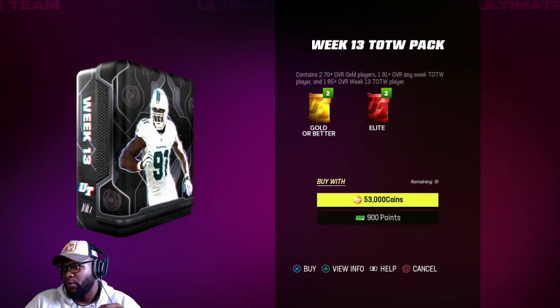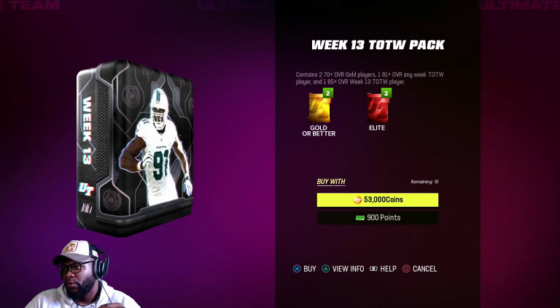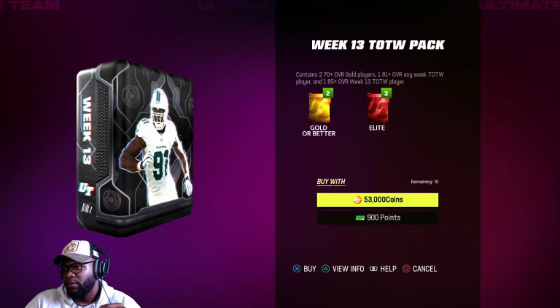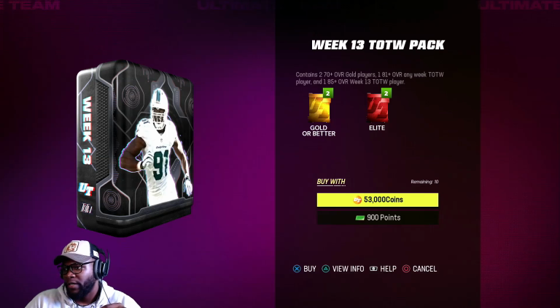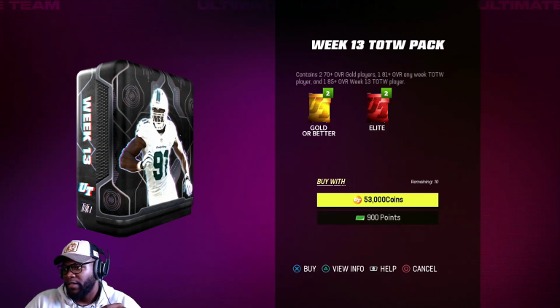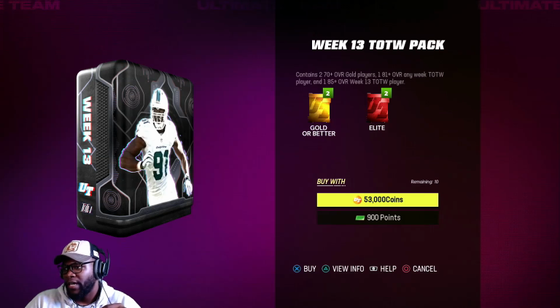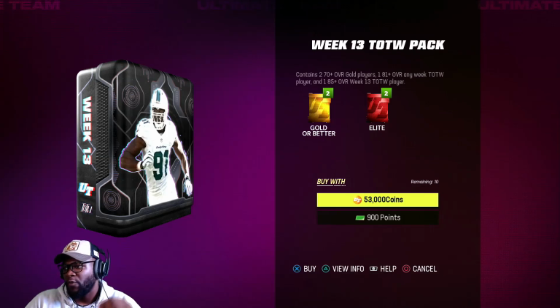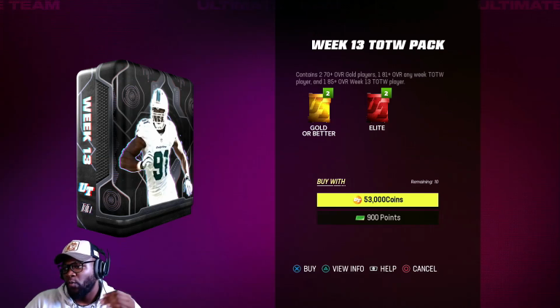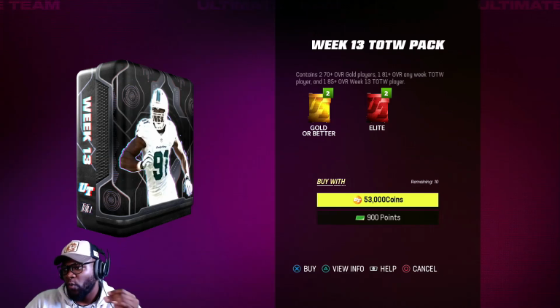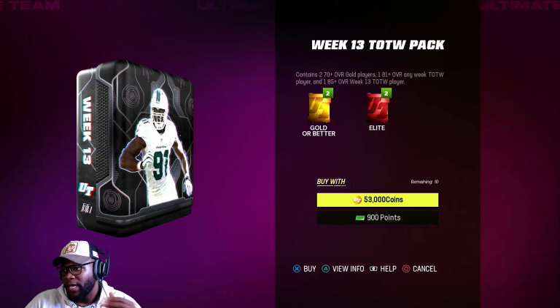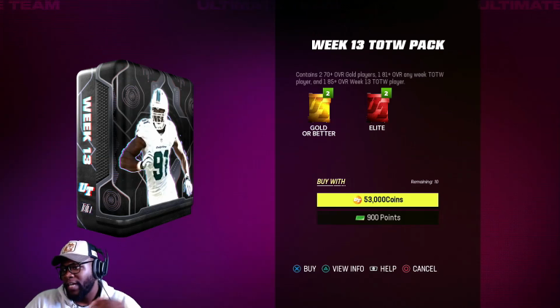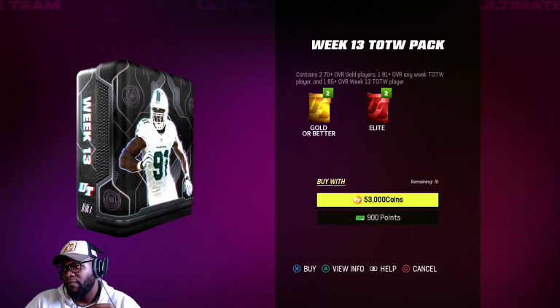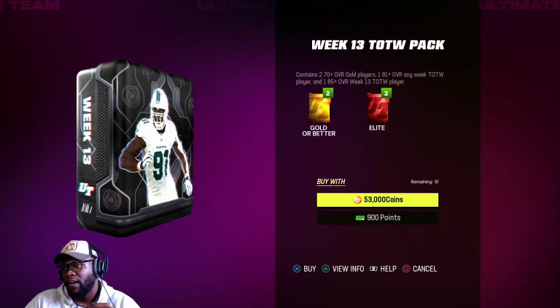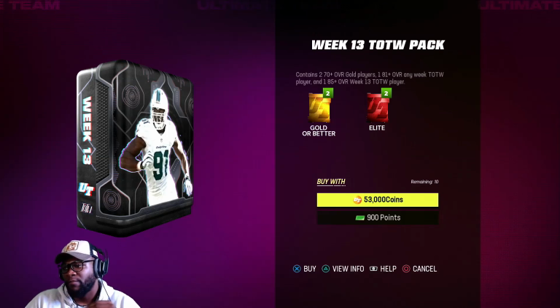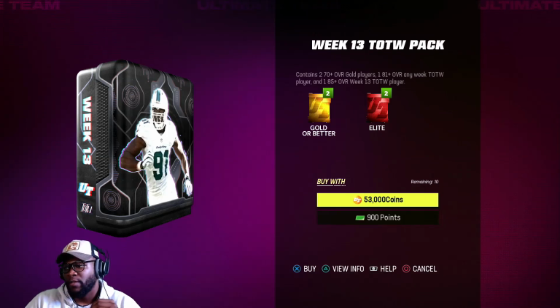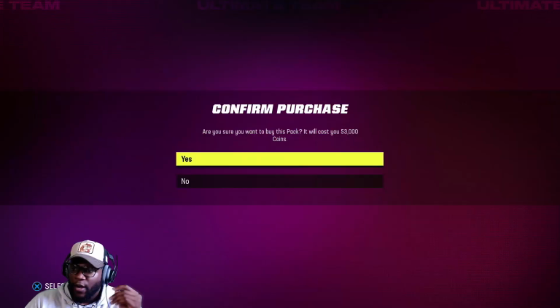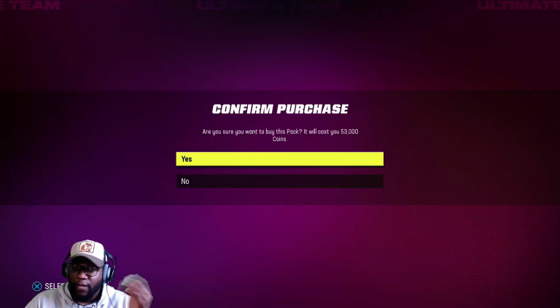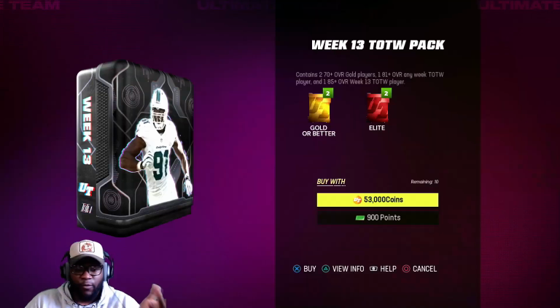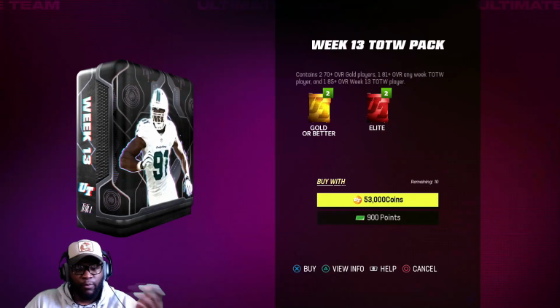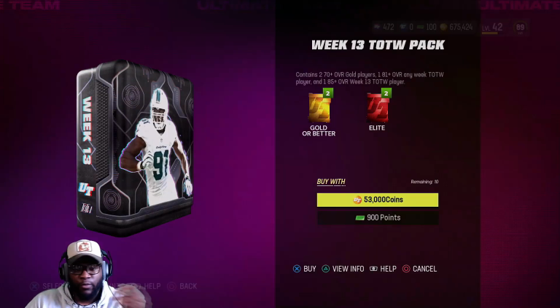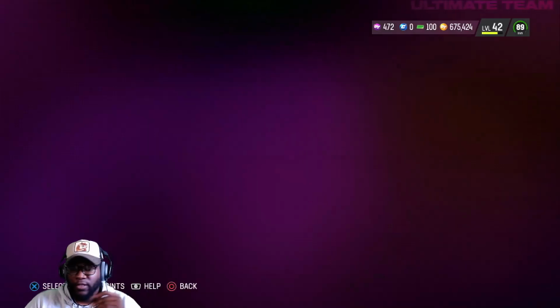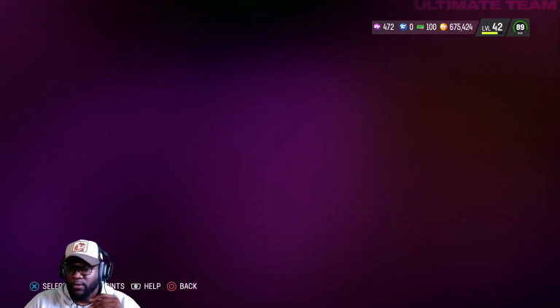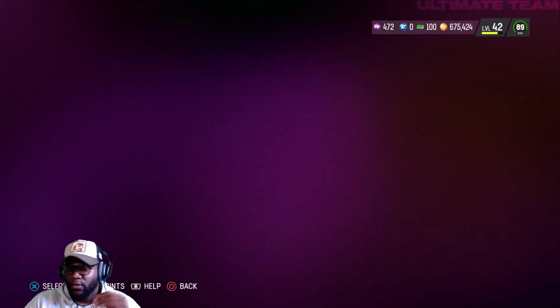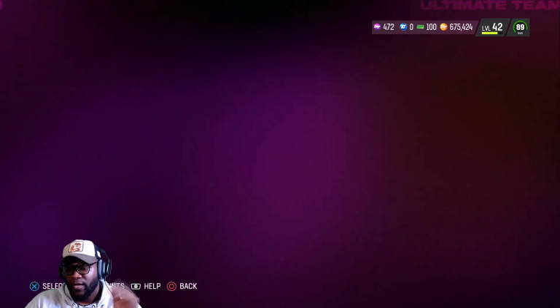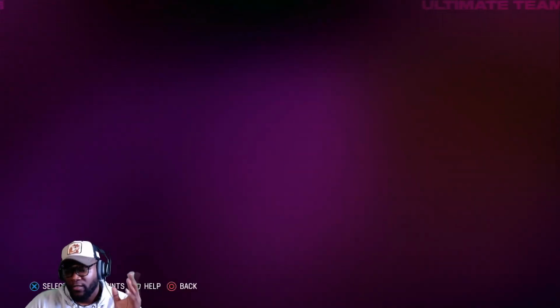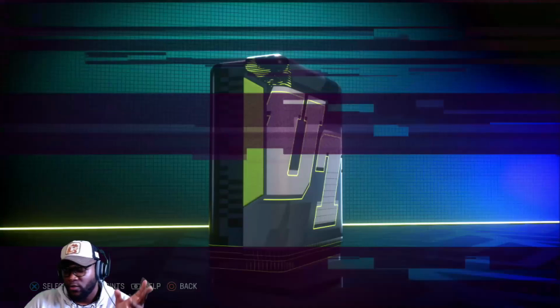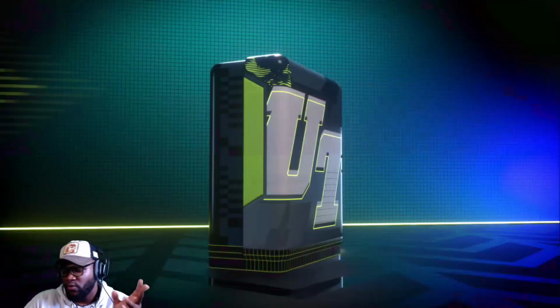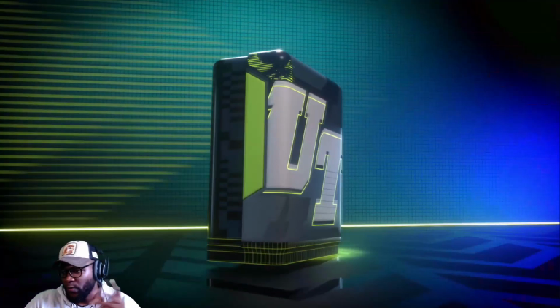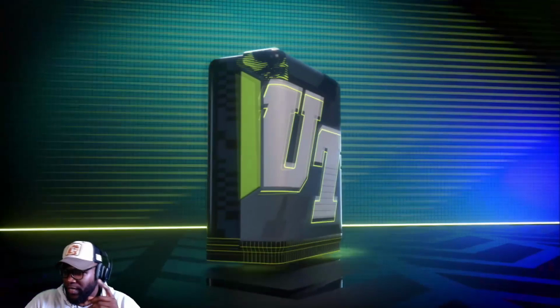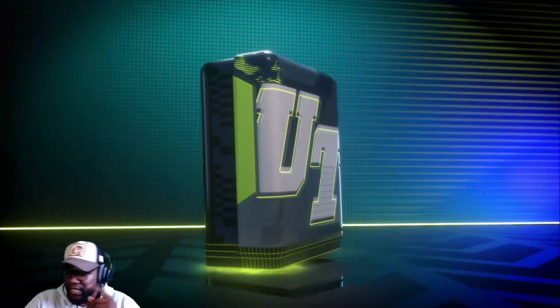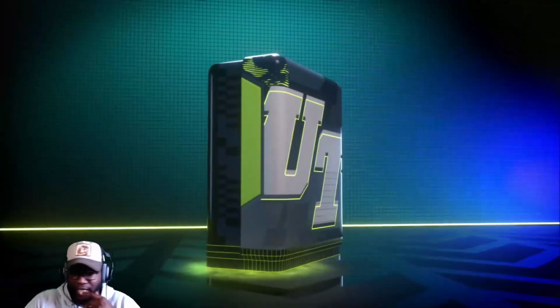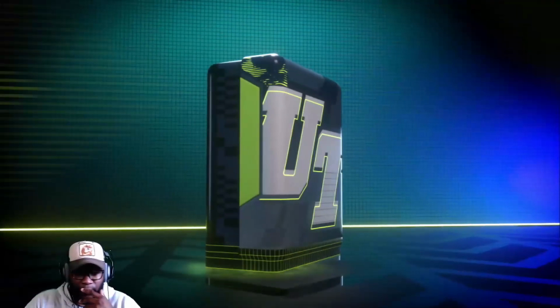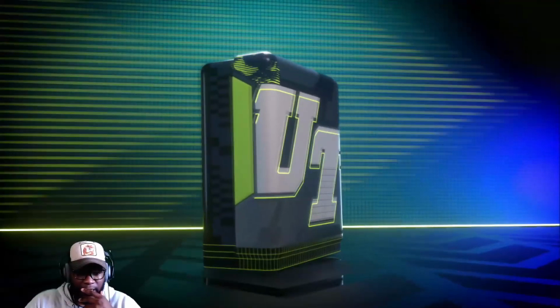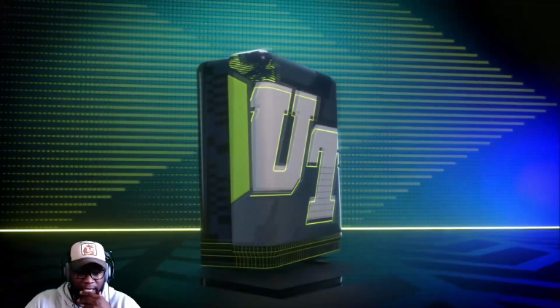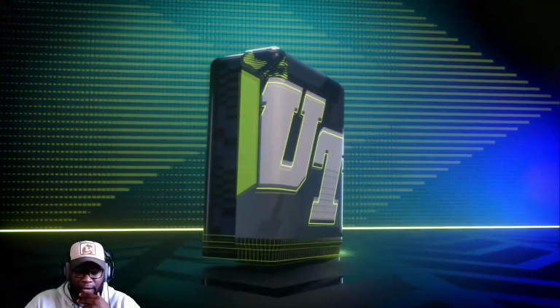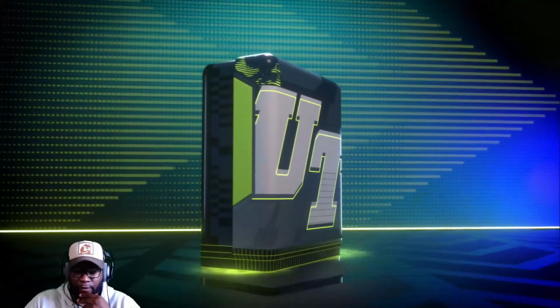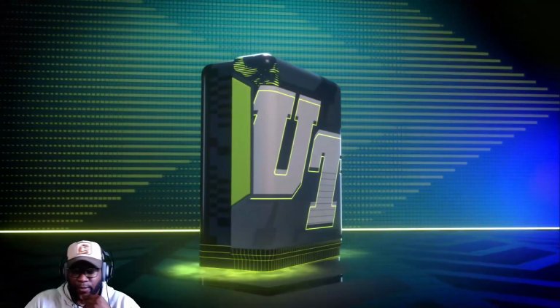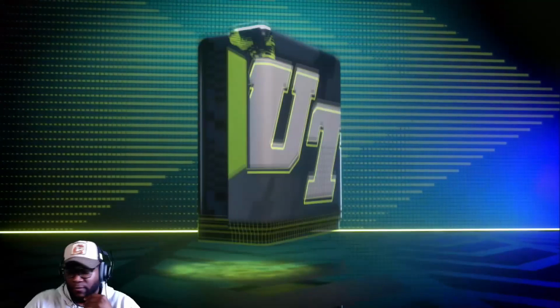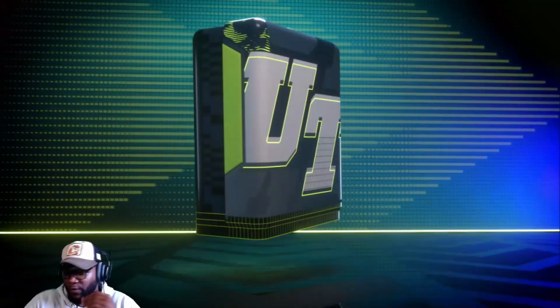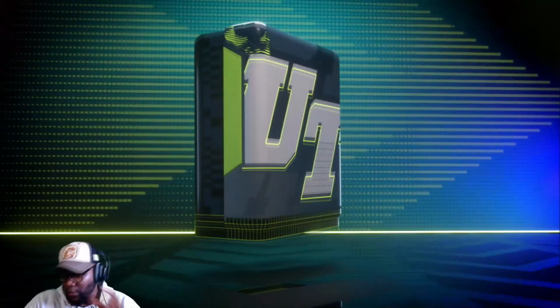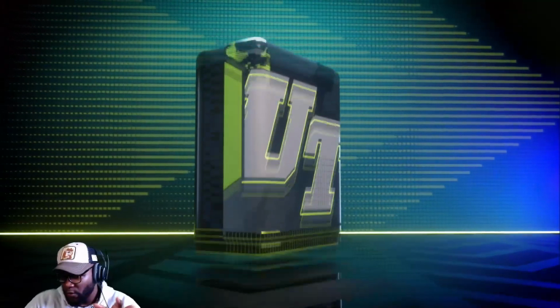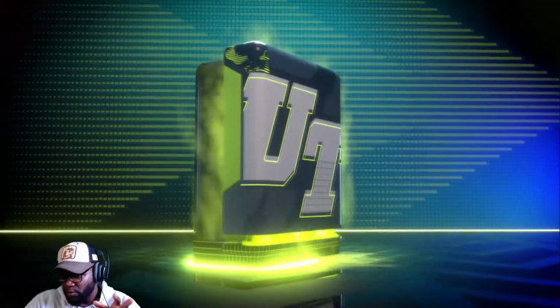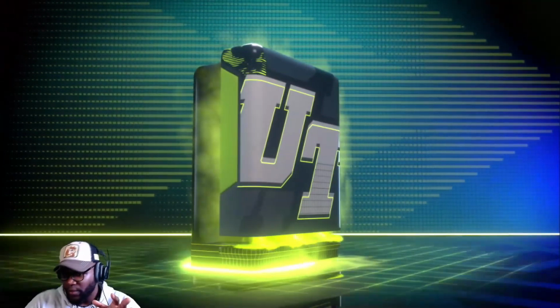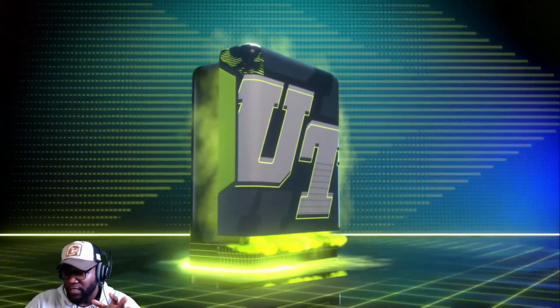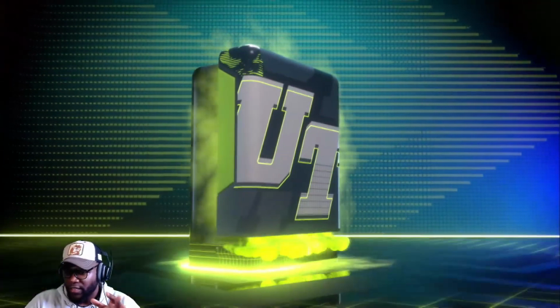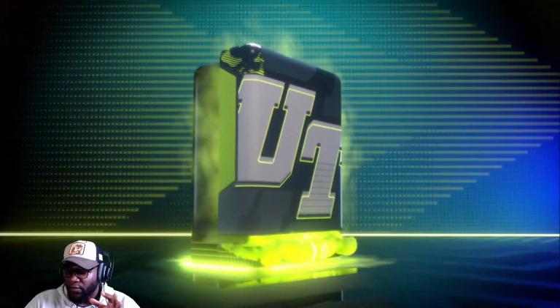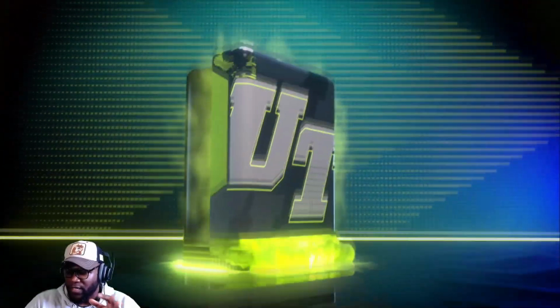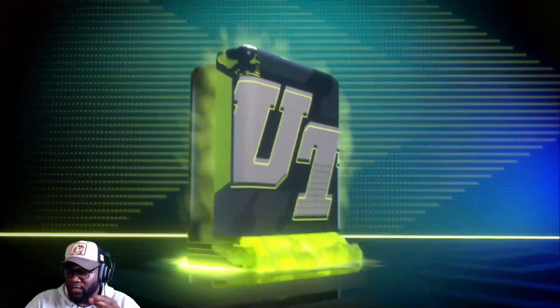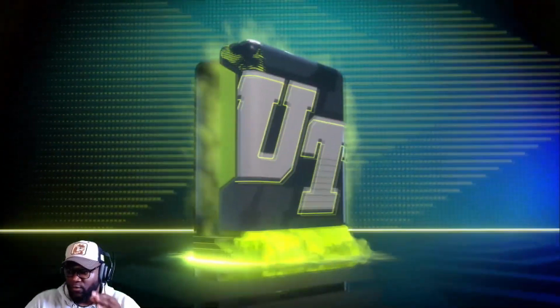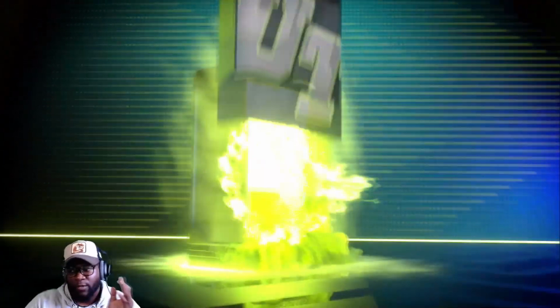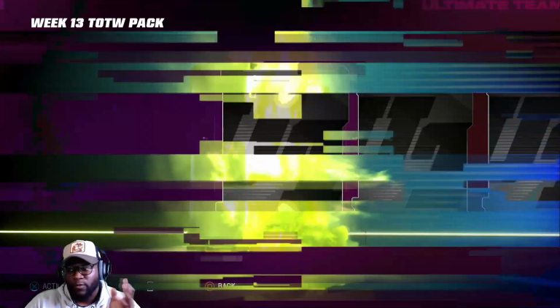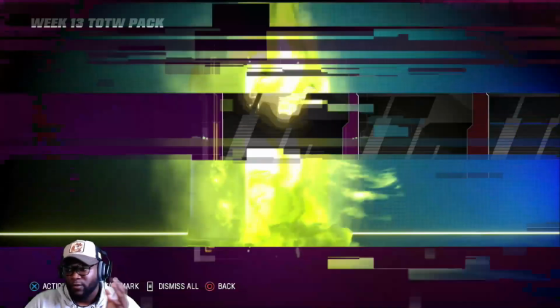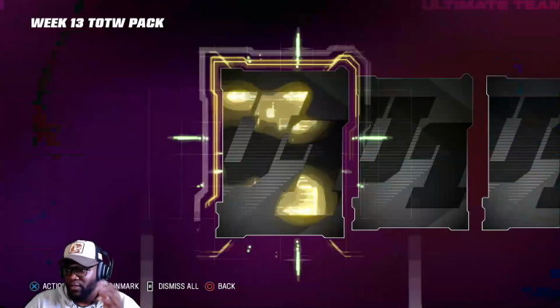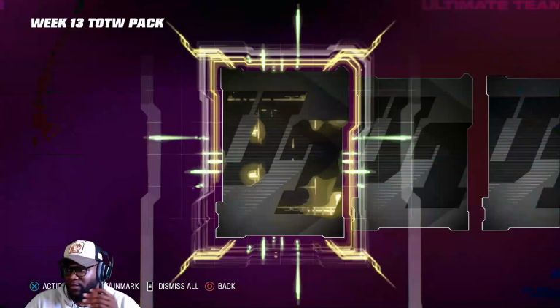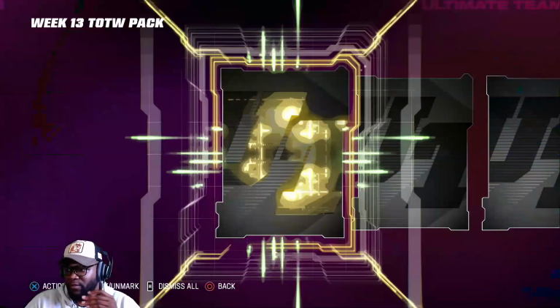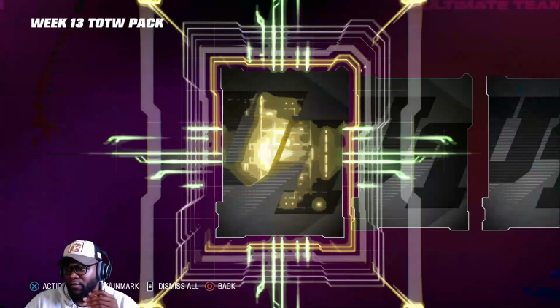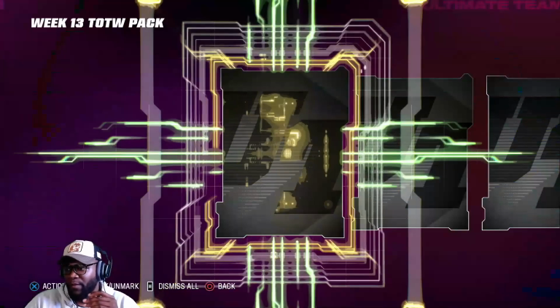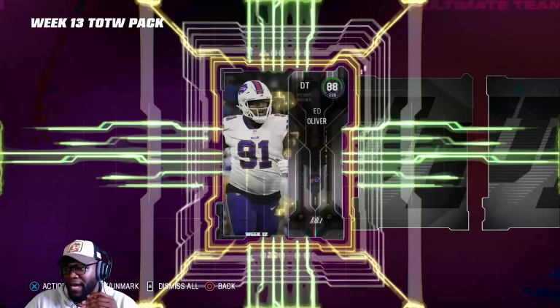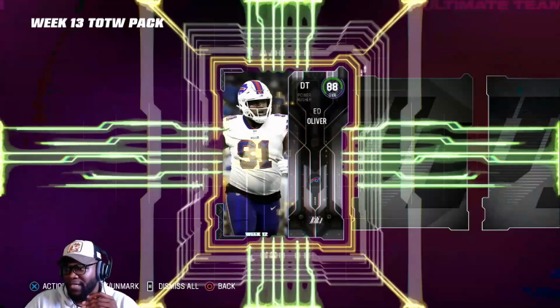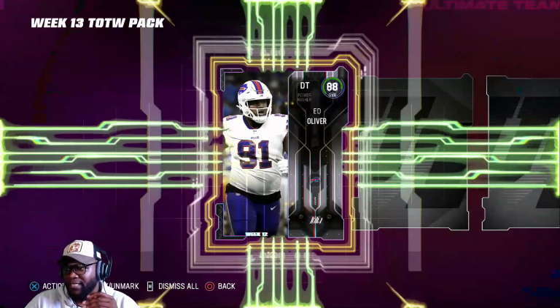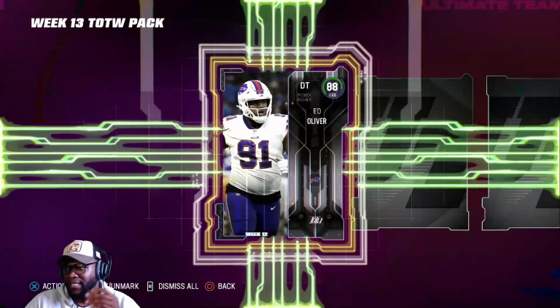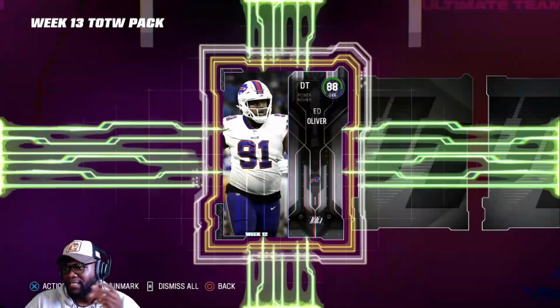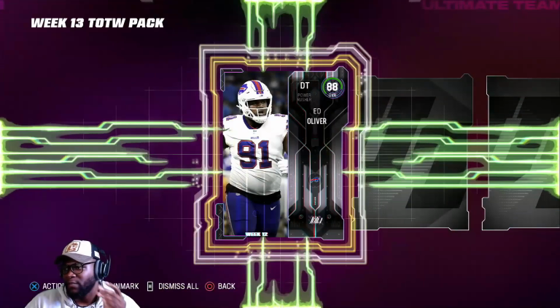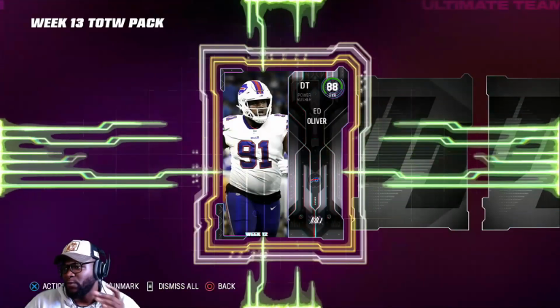The pack is 270 plus, 181 plus Team of the Week player, and 185 plus. If we pull something crazy we're getting in and getting out, but if we don't pull anything crazy we're going to move on to some different packs.